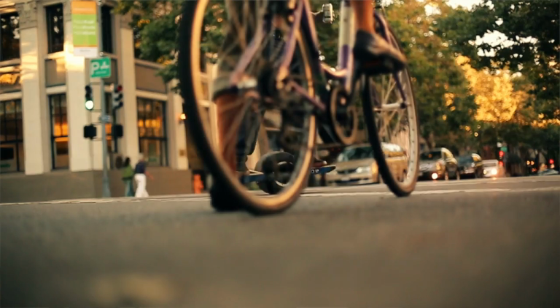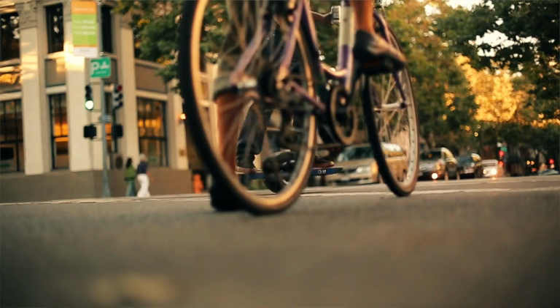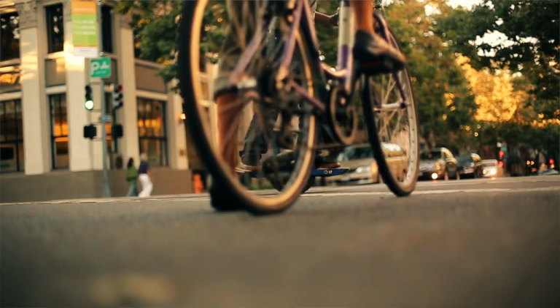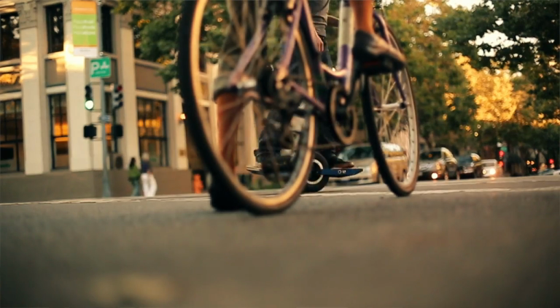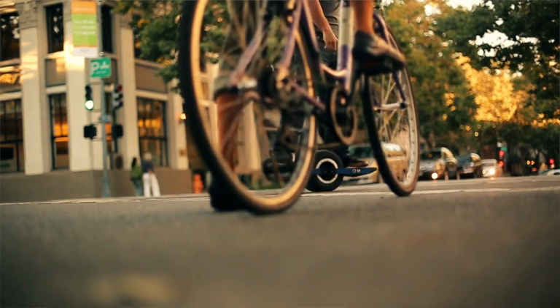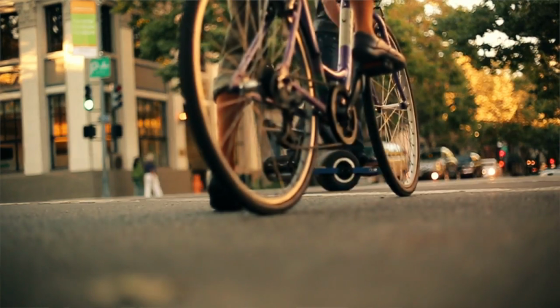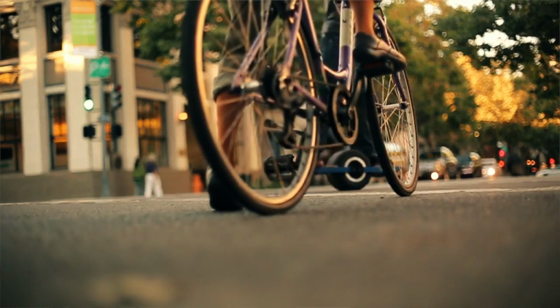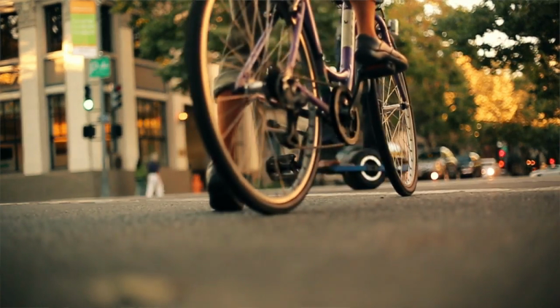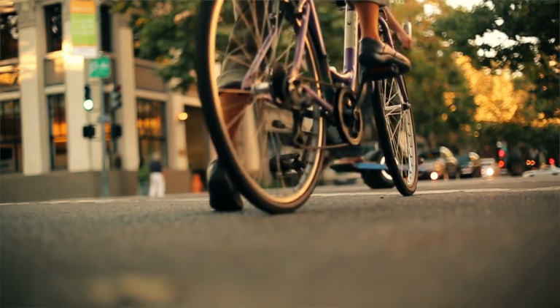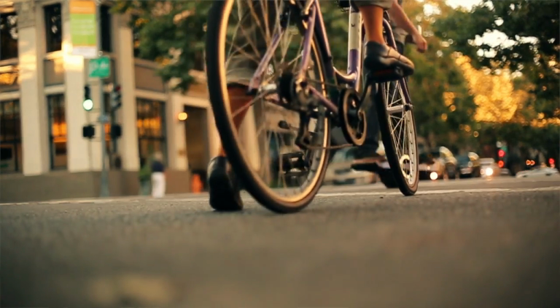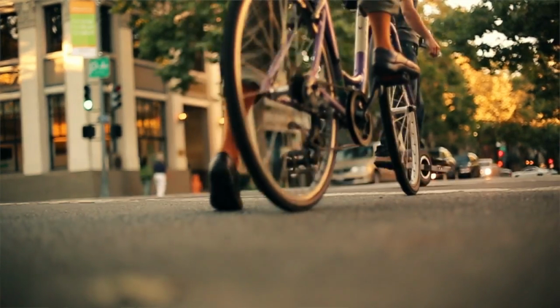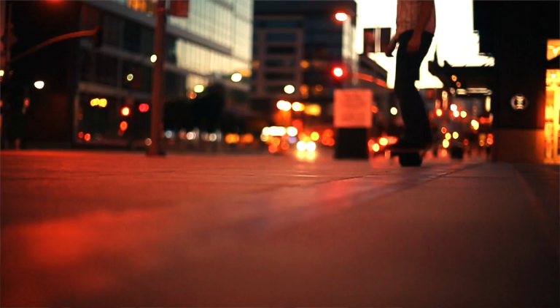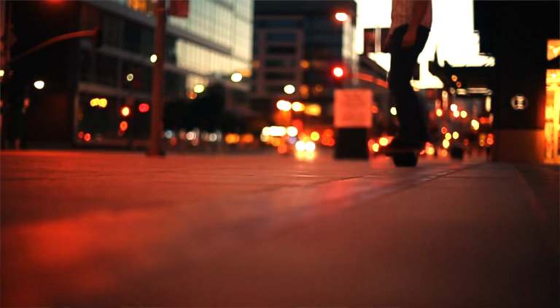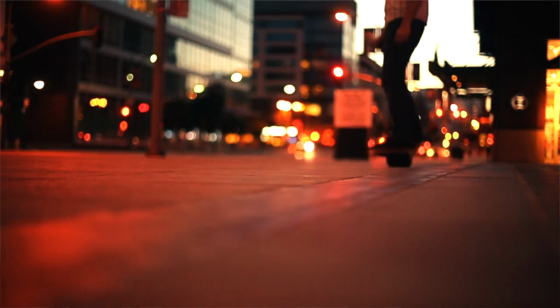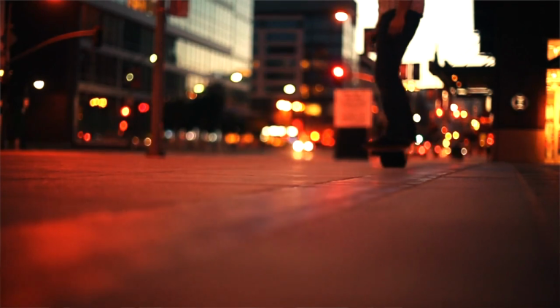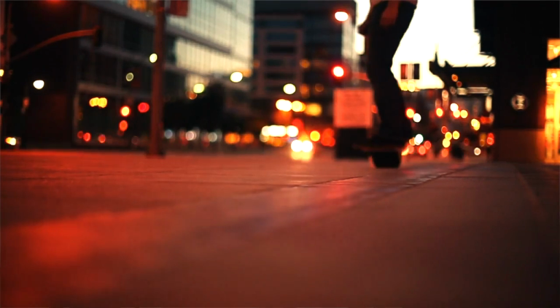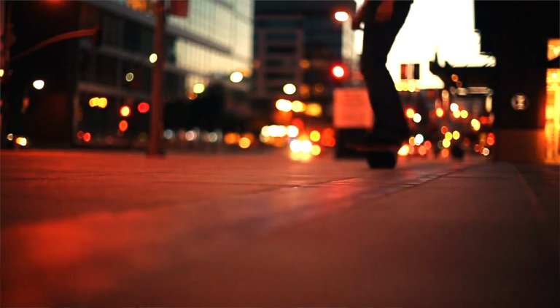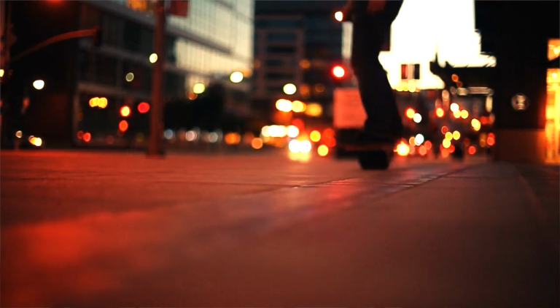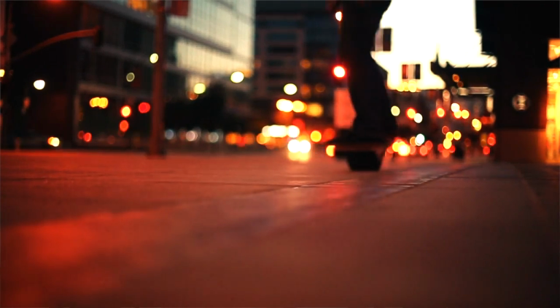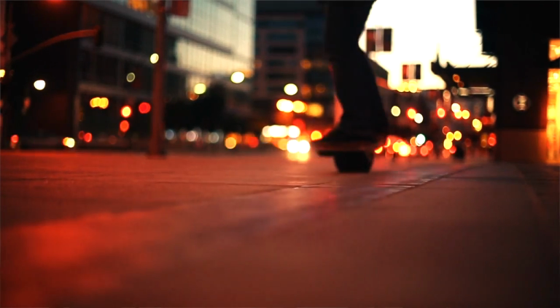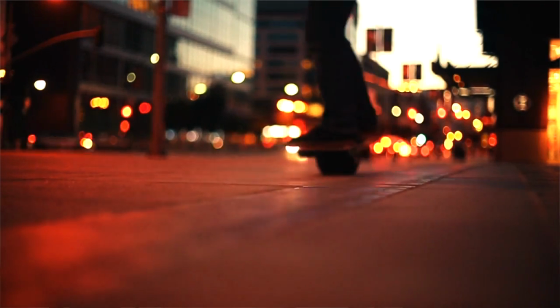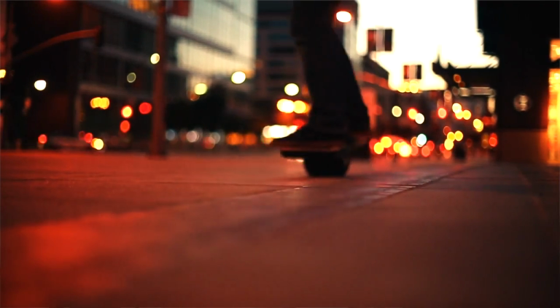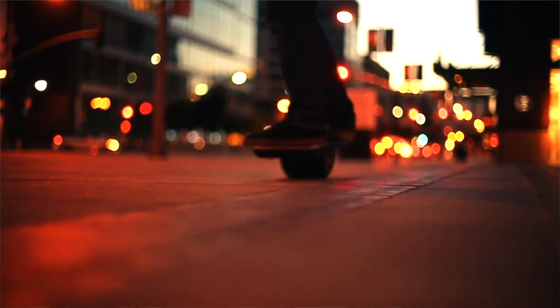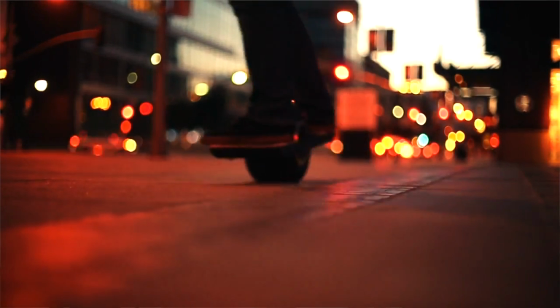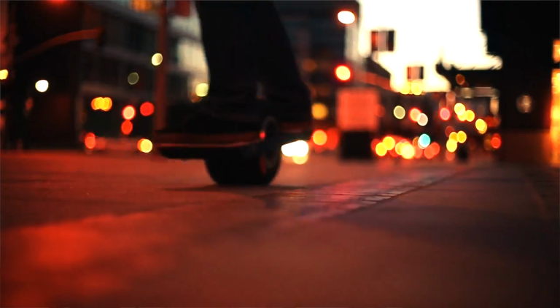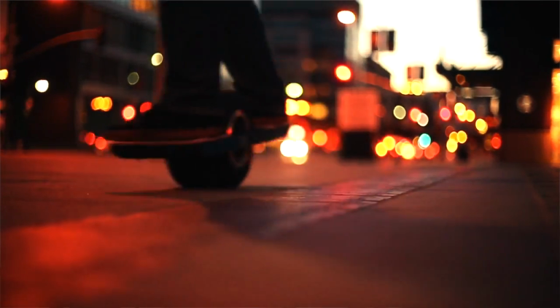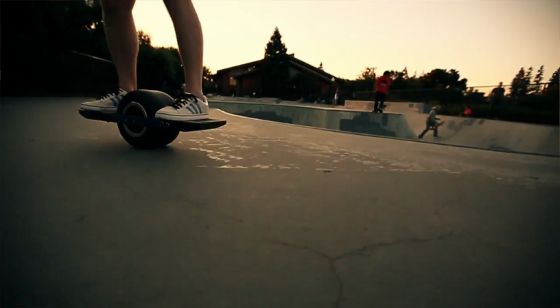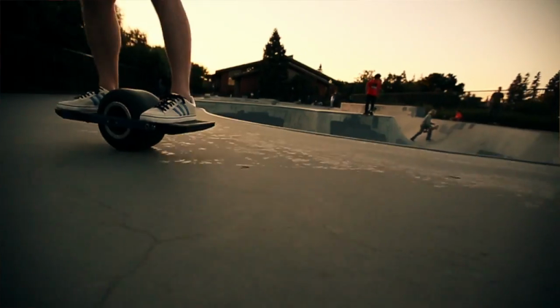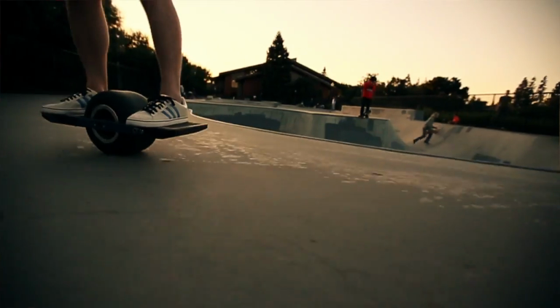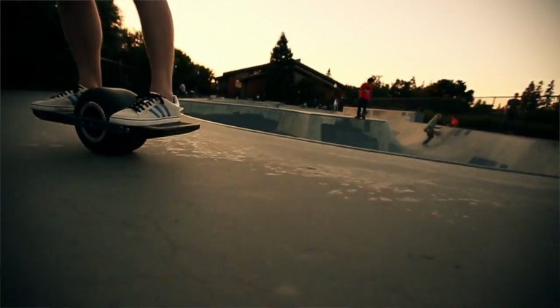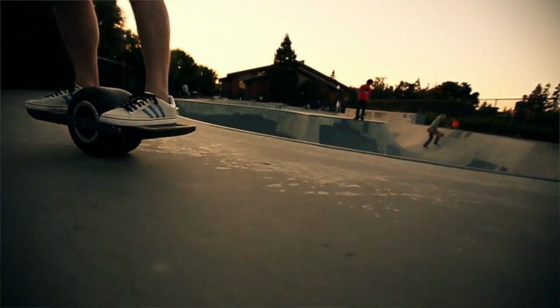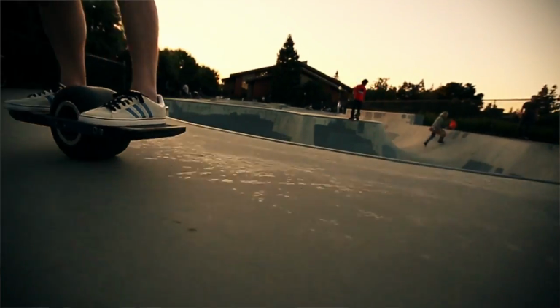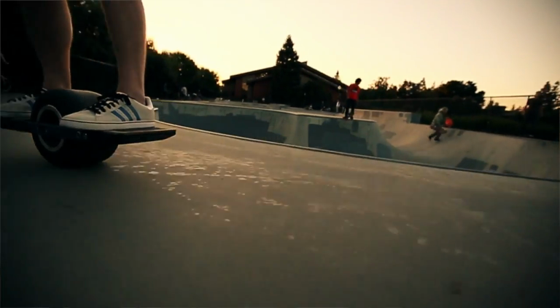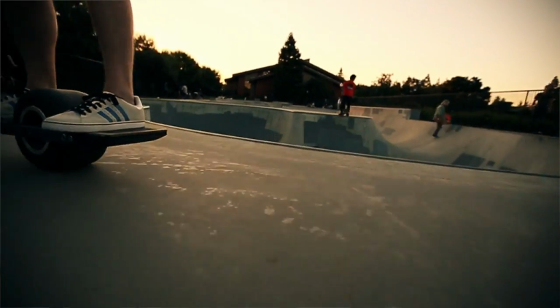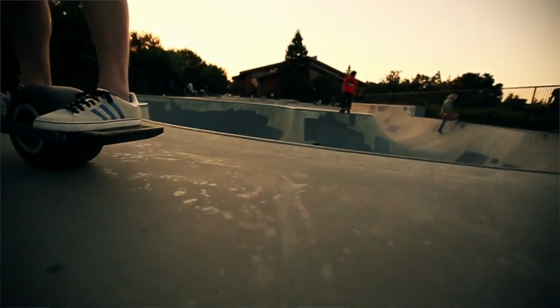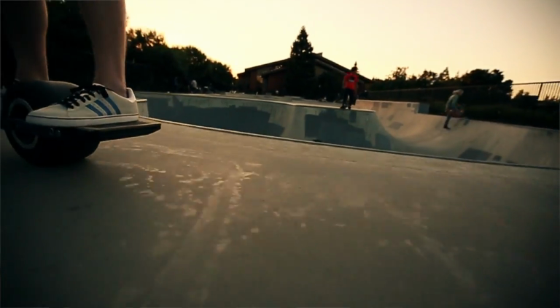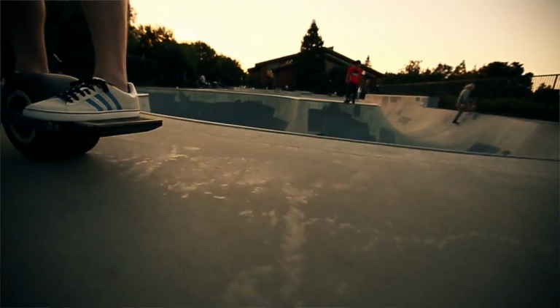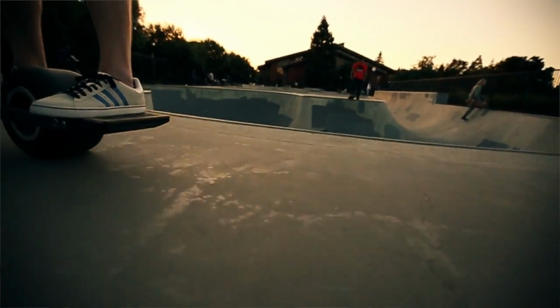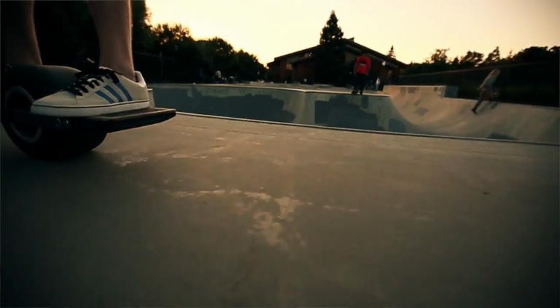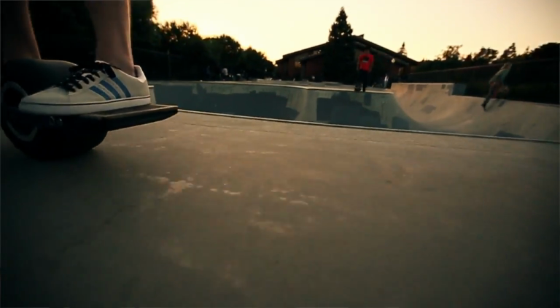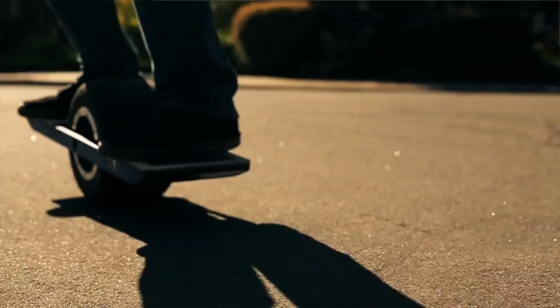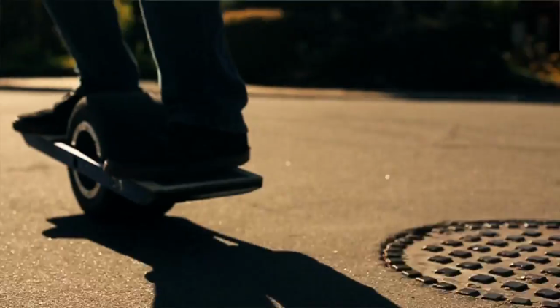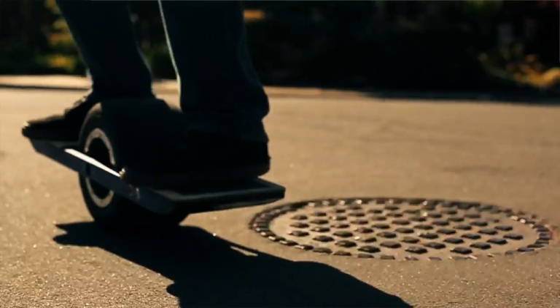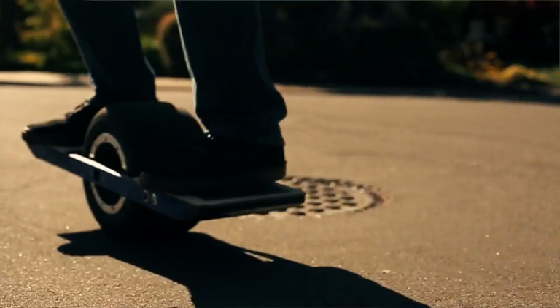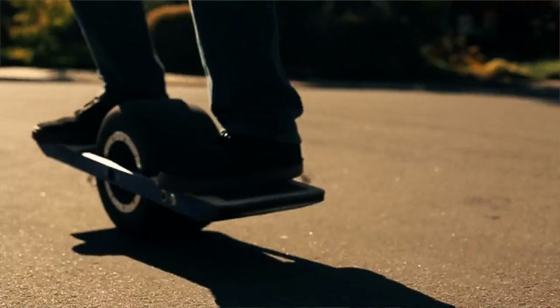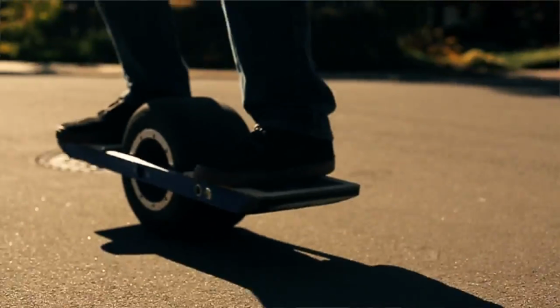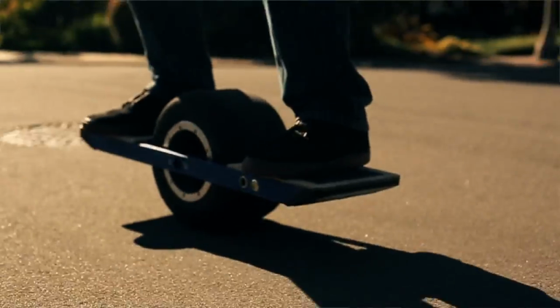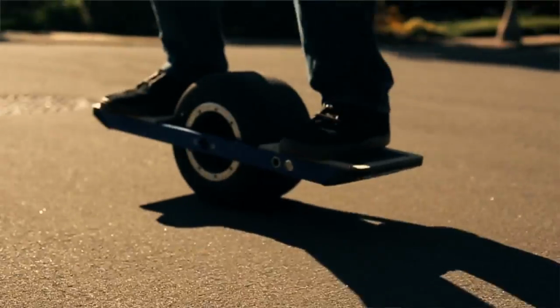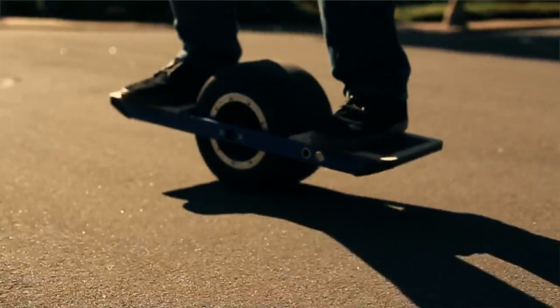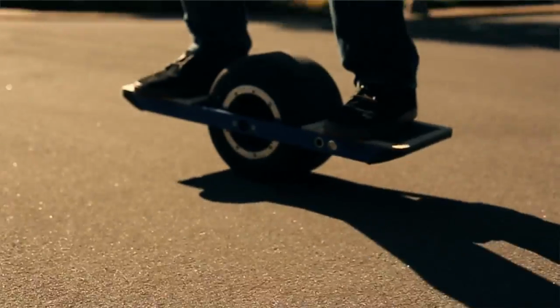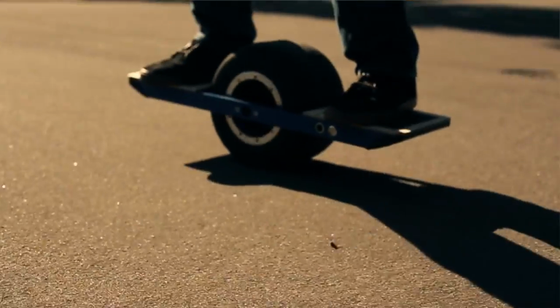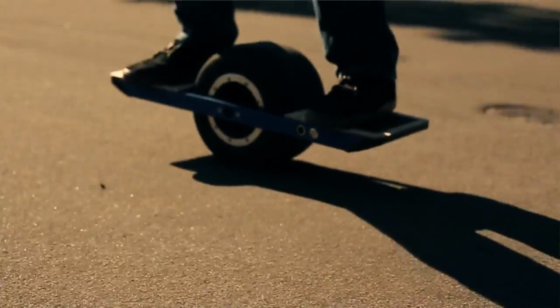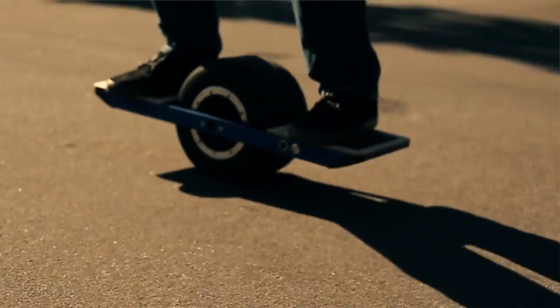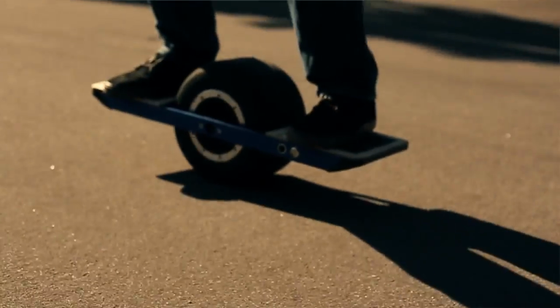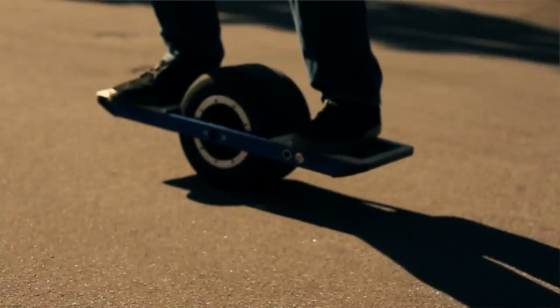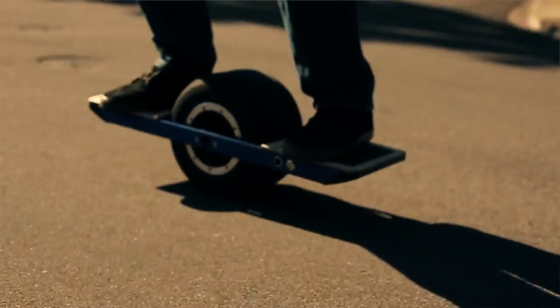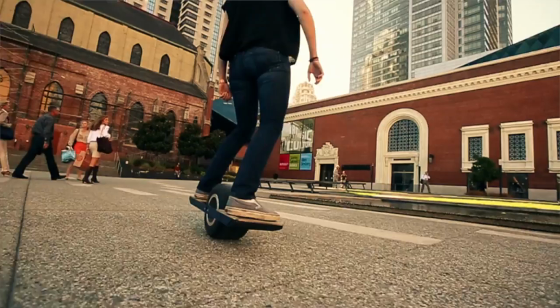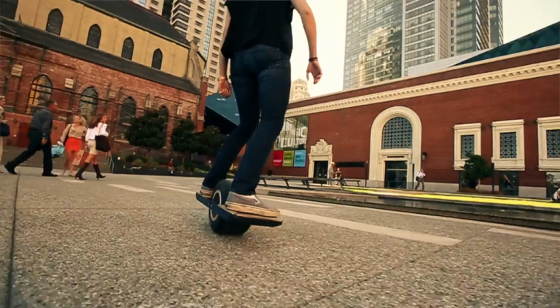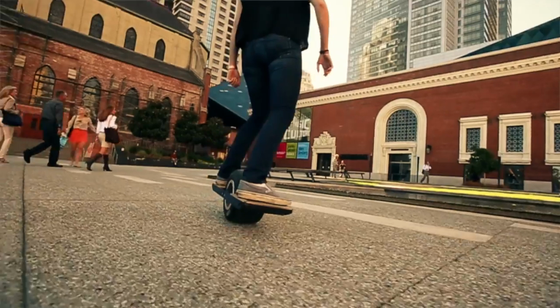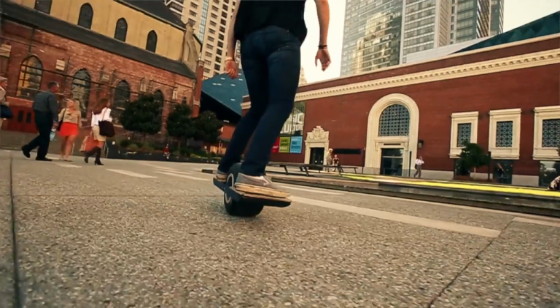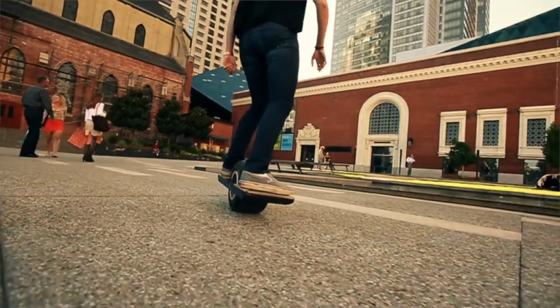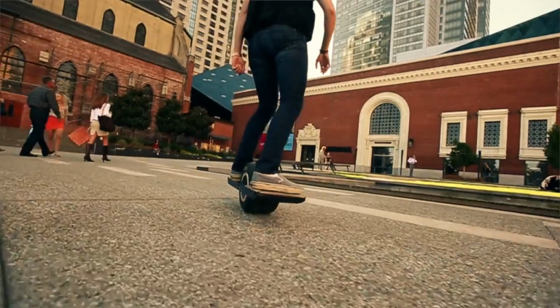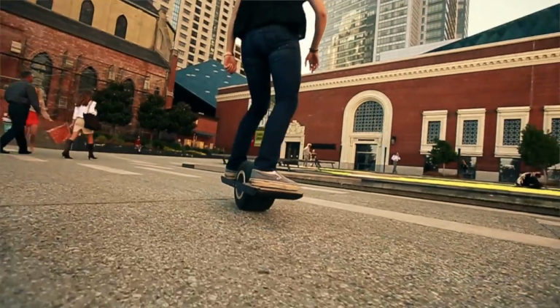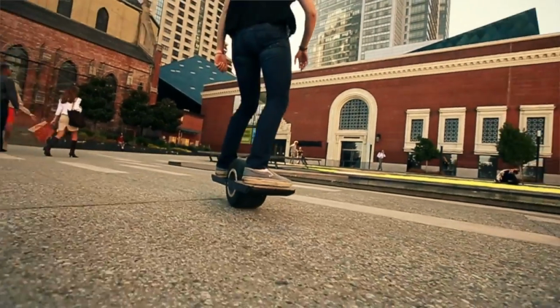With your backing, we'll pay for tooling costs and build the first ever Onewheel production room. Join us in revolutionizing the experience of riding.